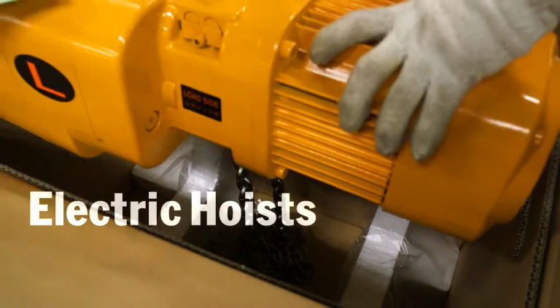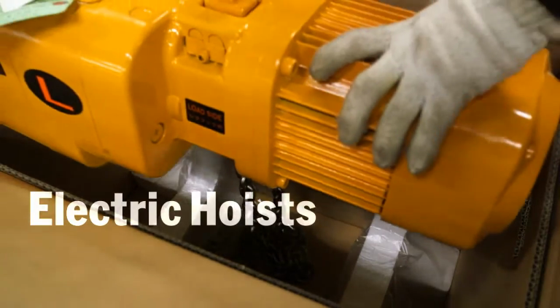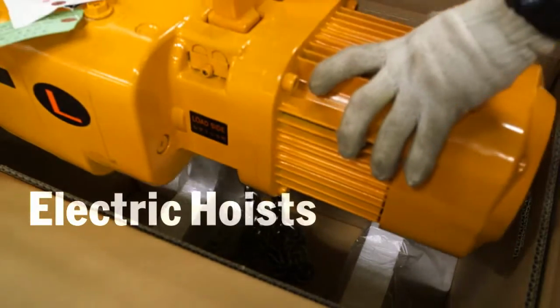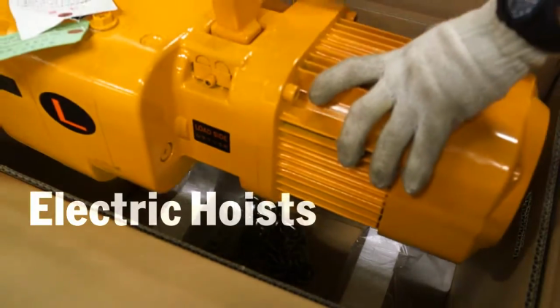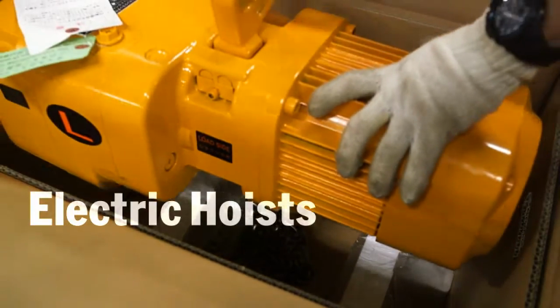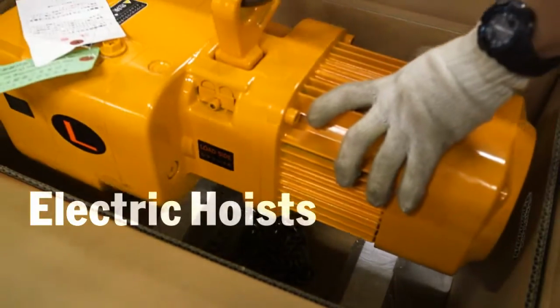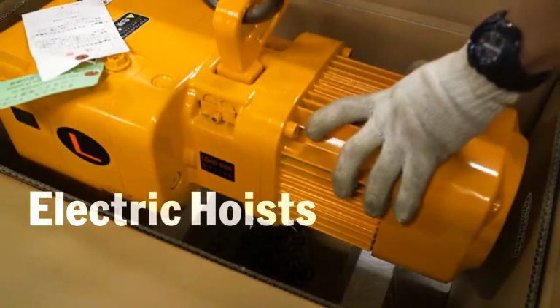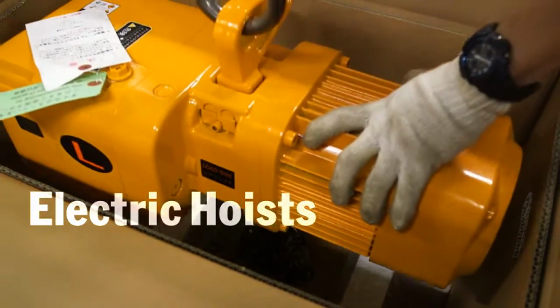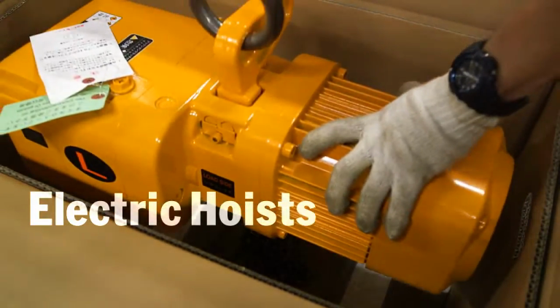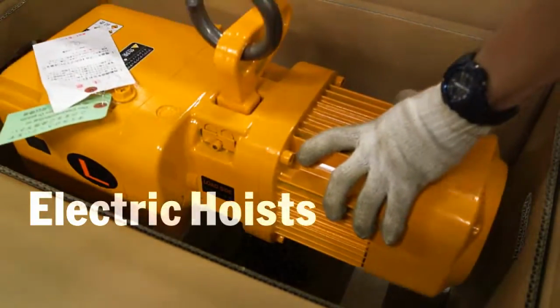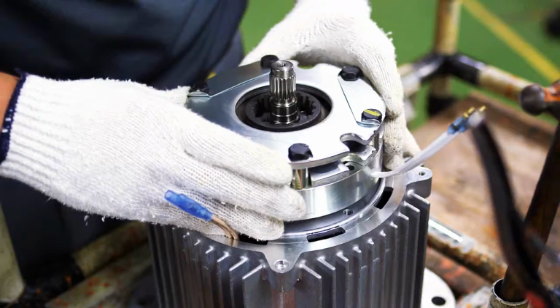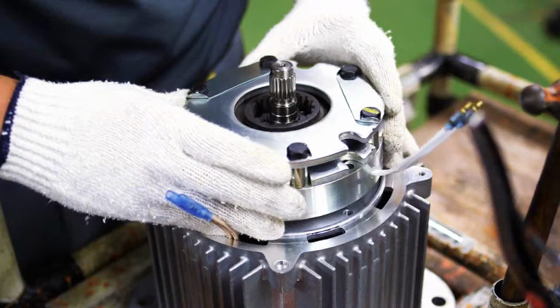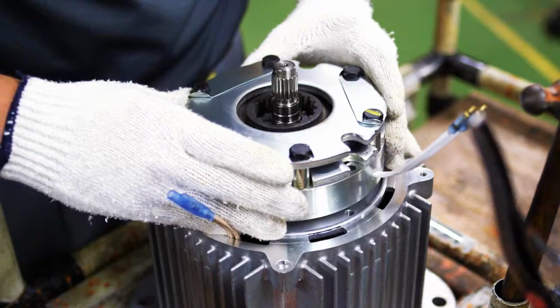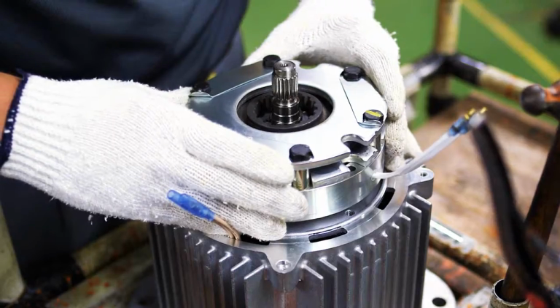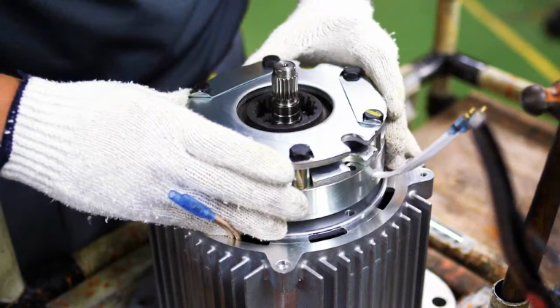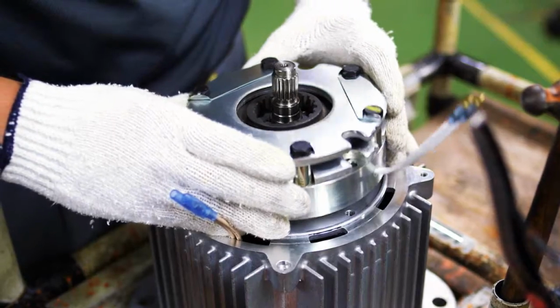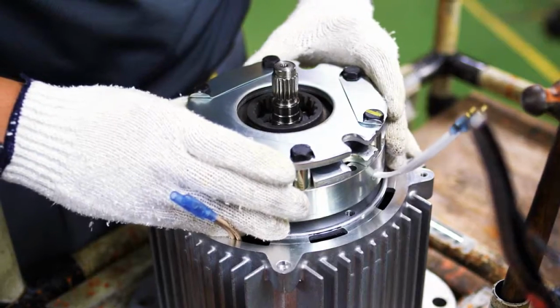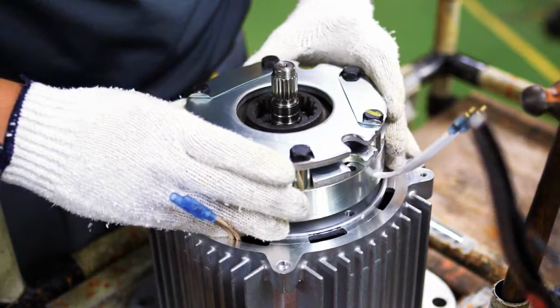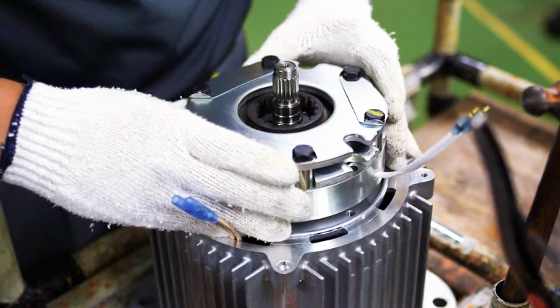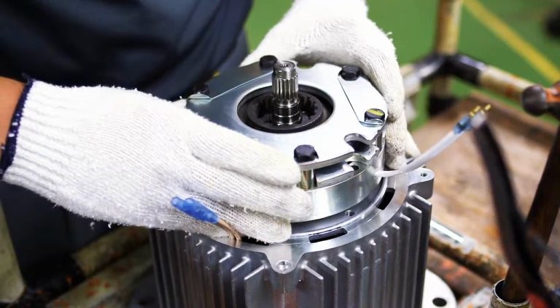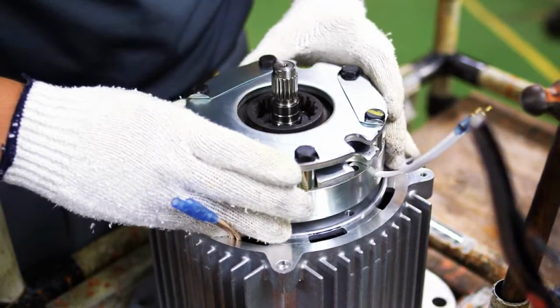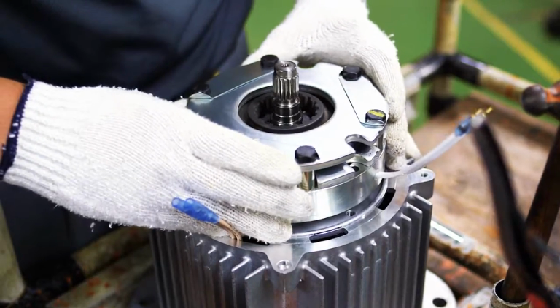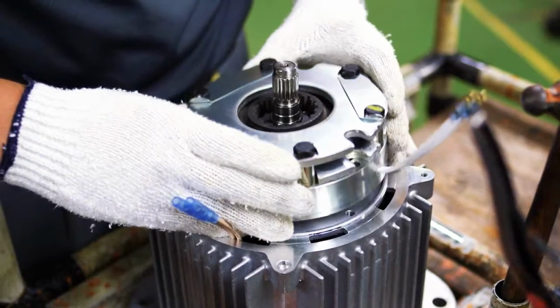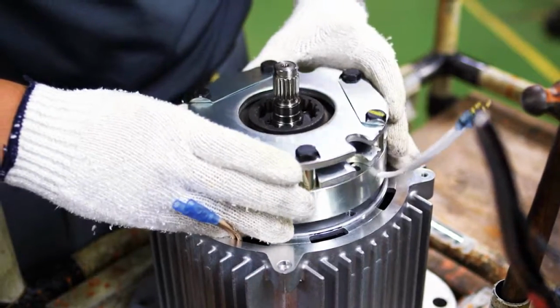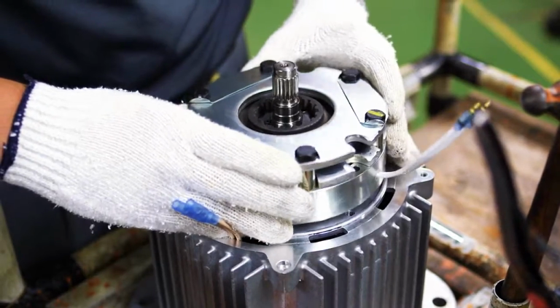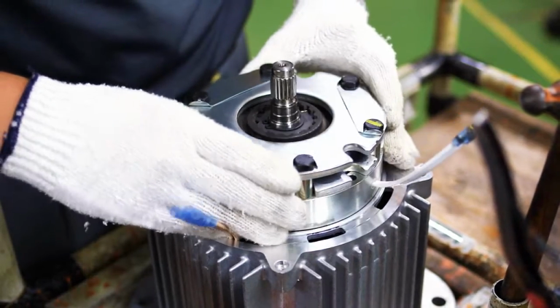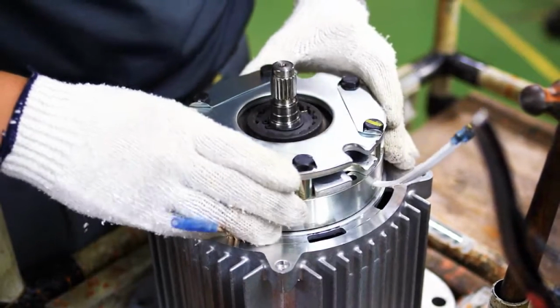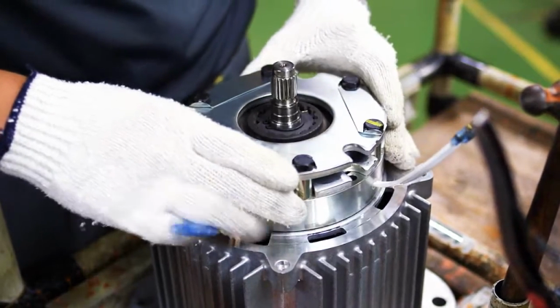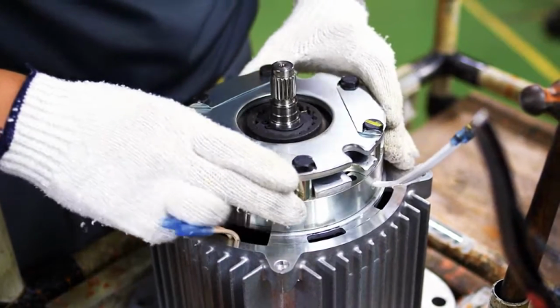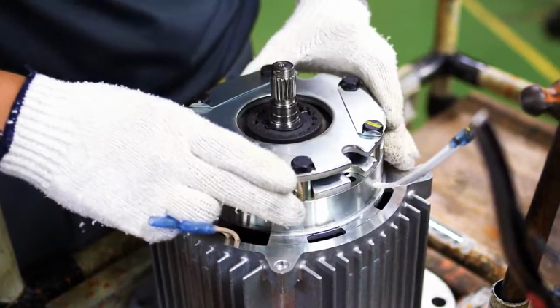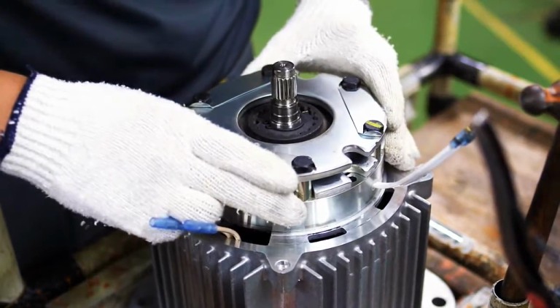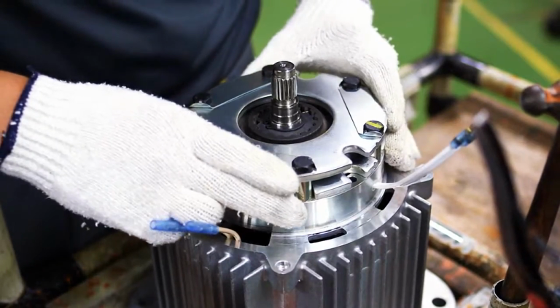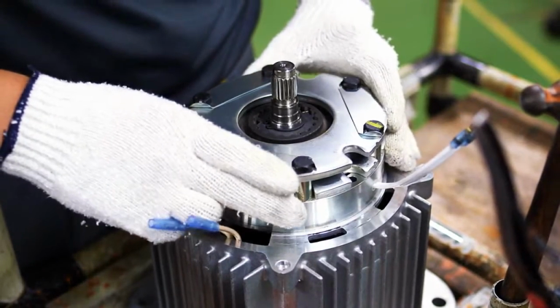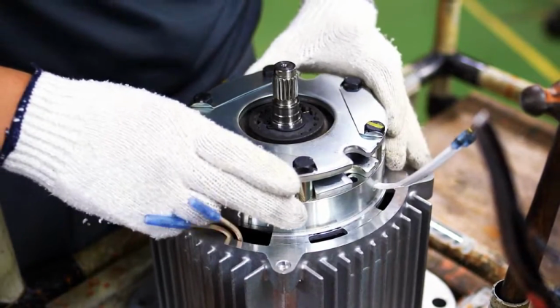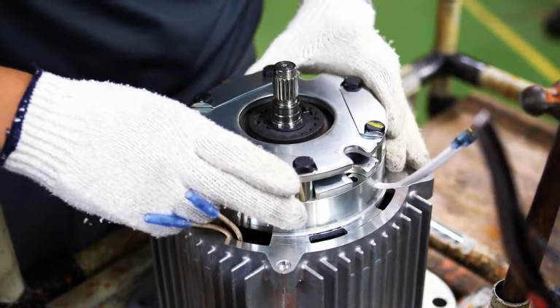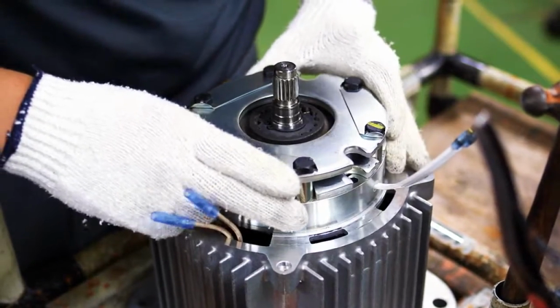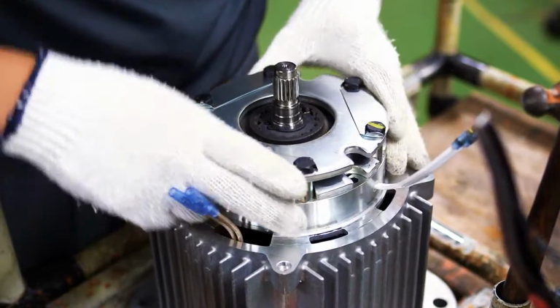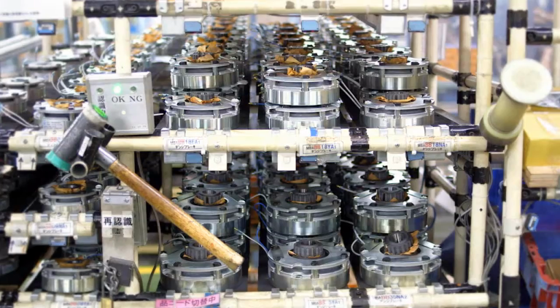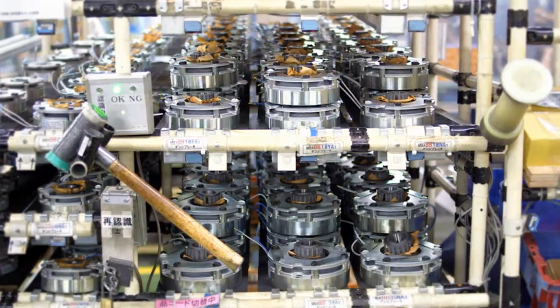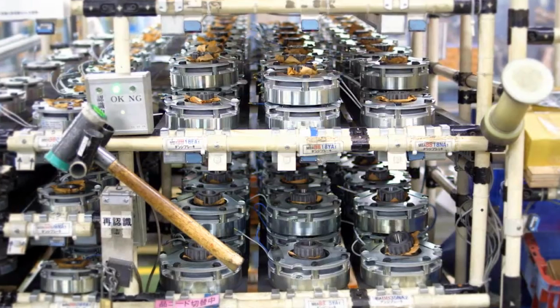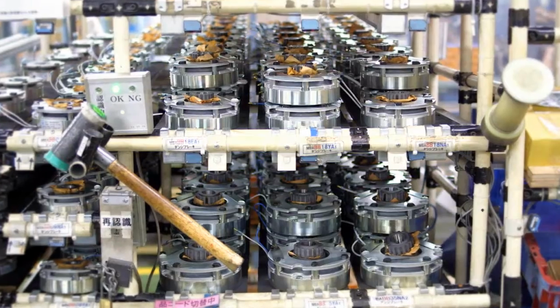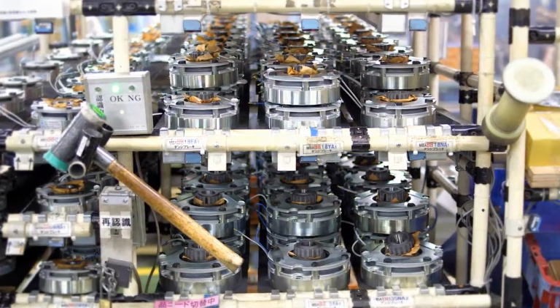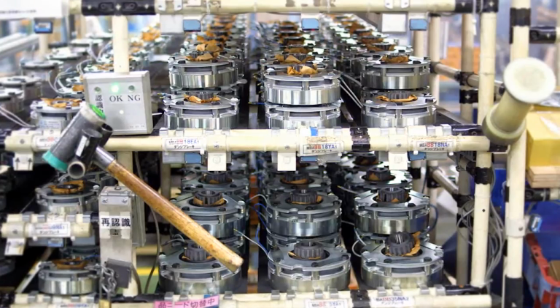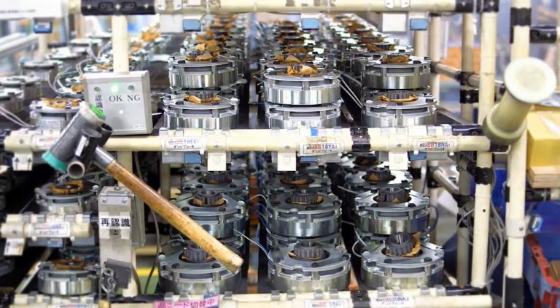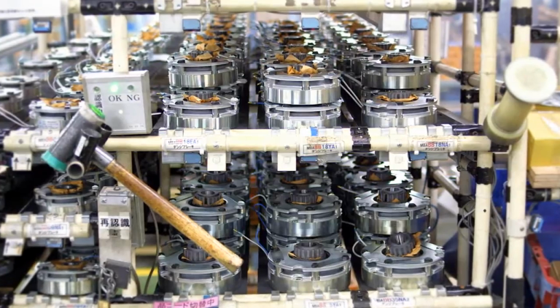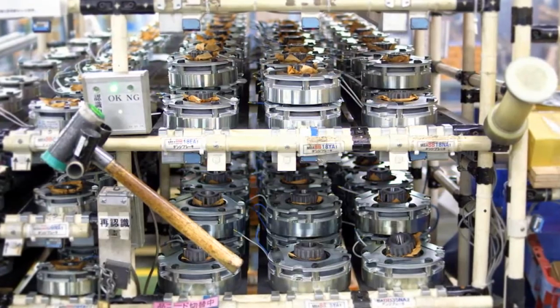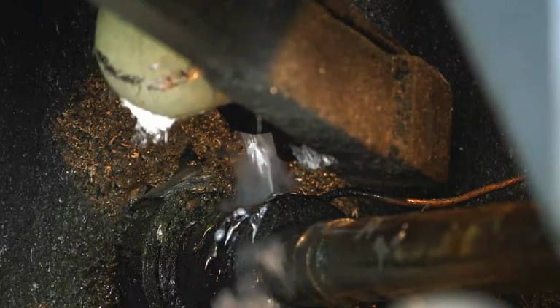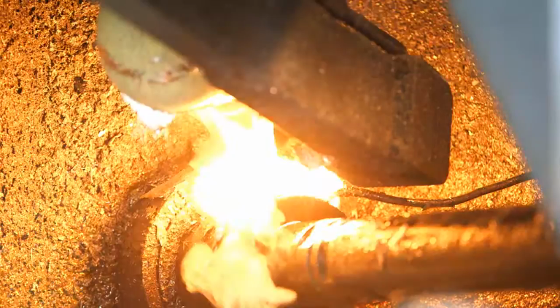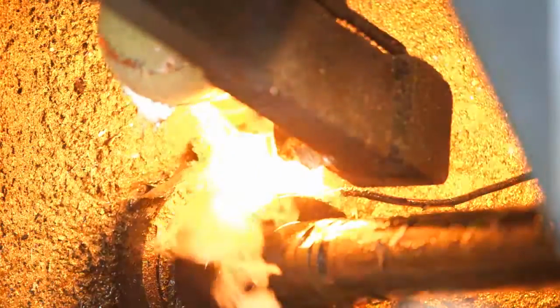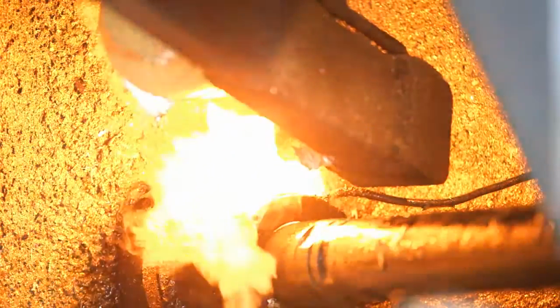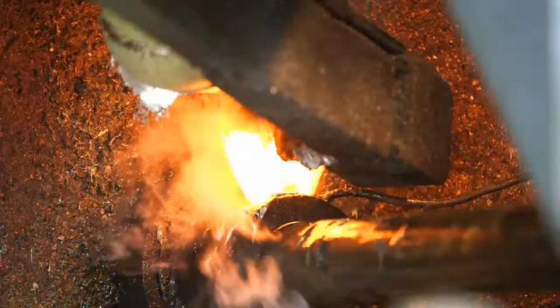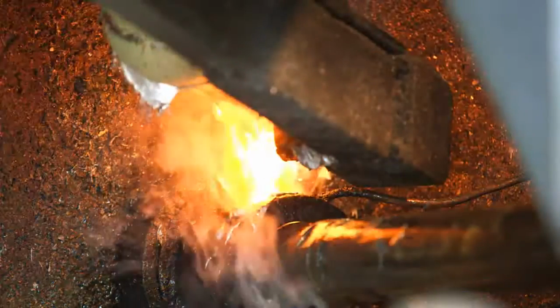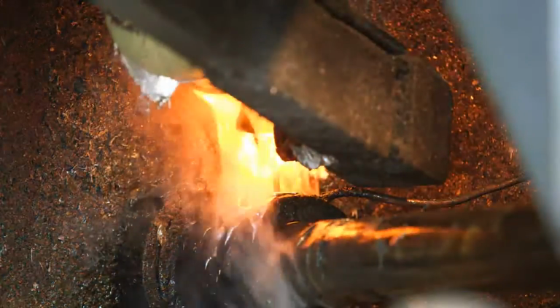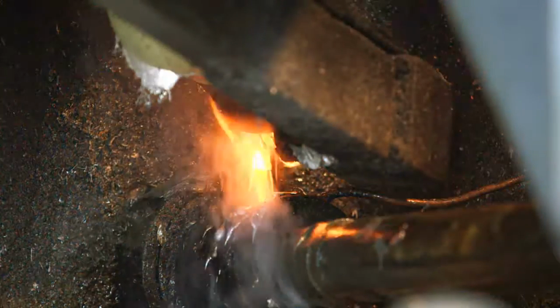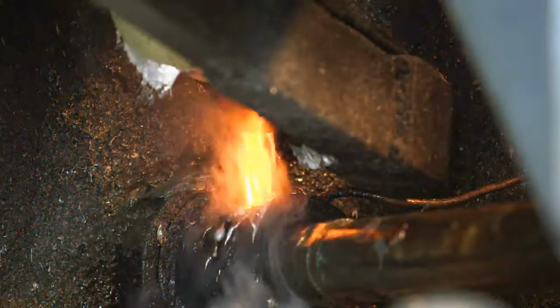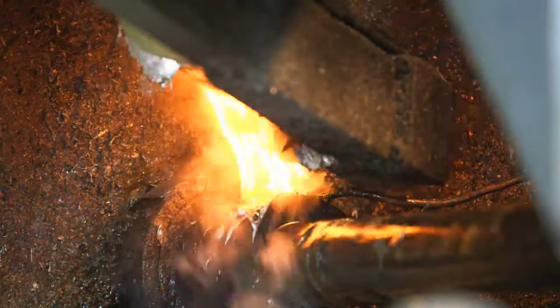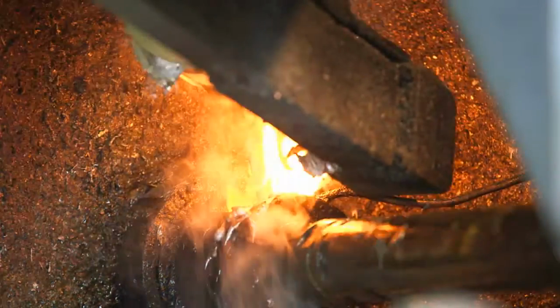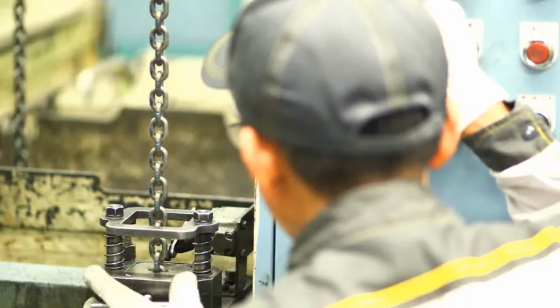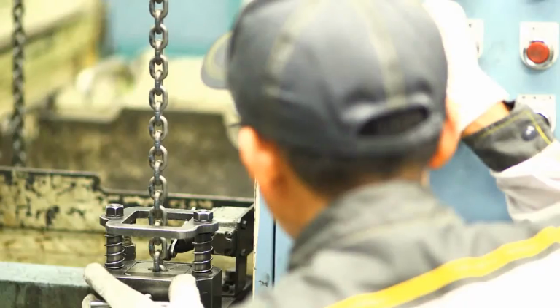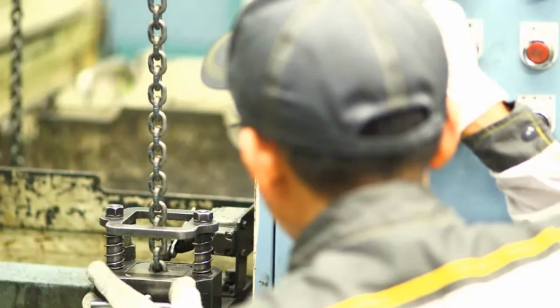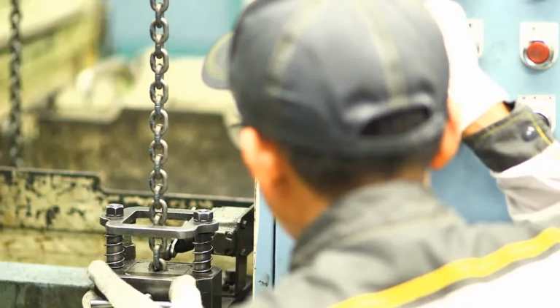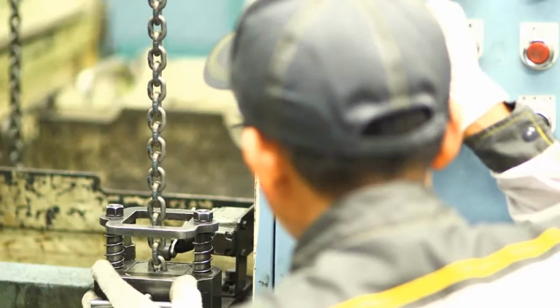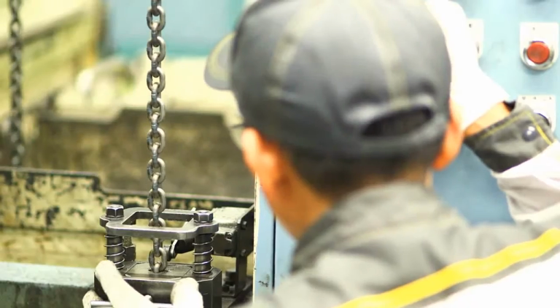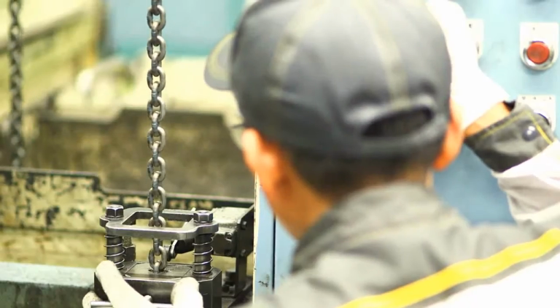The ER2, for instance, includes a strong electromagnetic brake, whereas the EQ has a pull rotor brake.